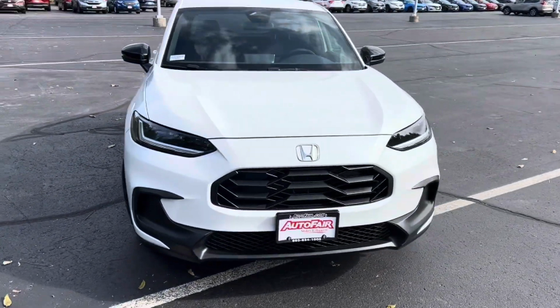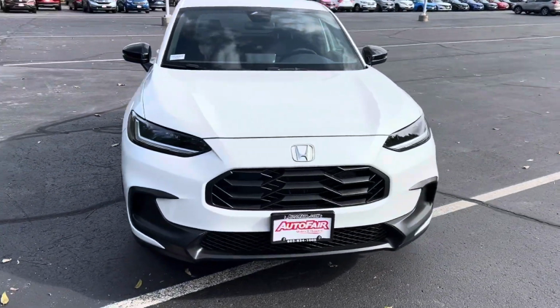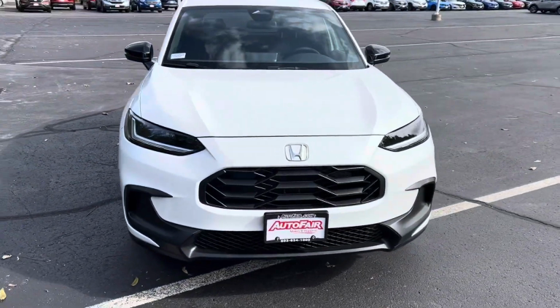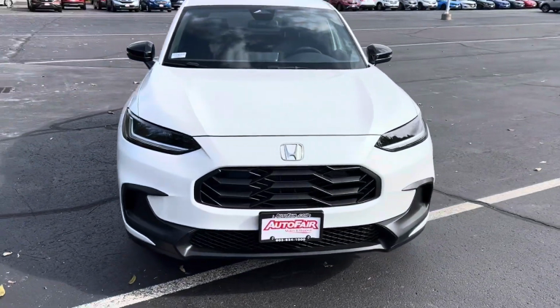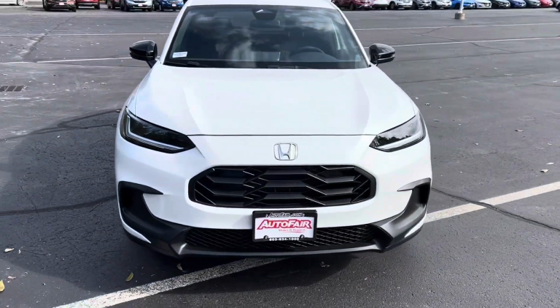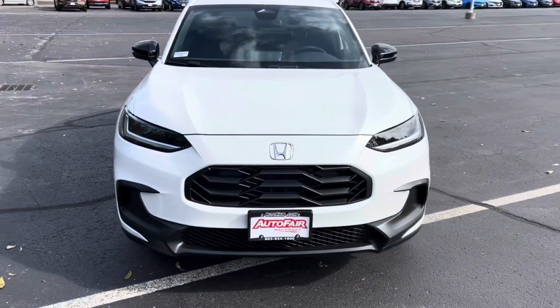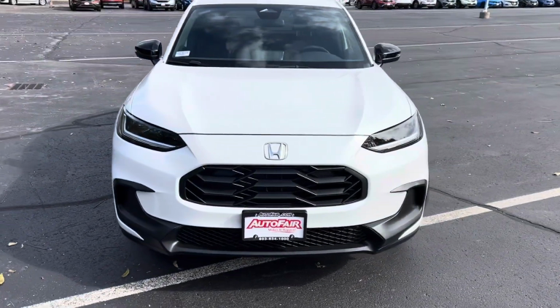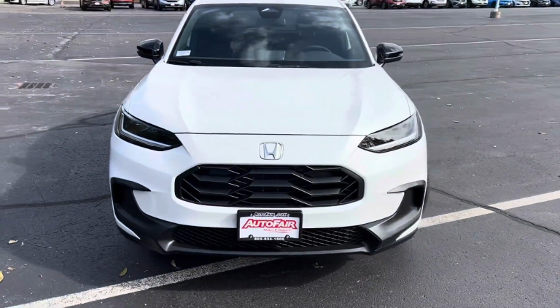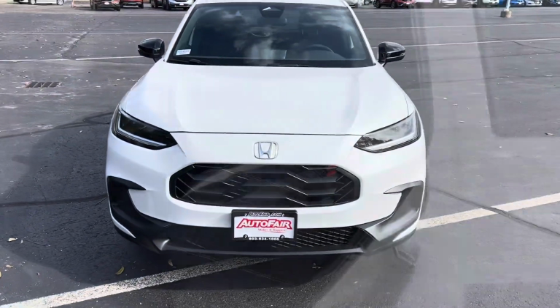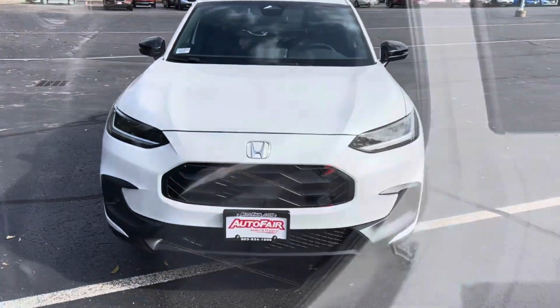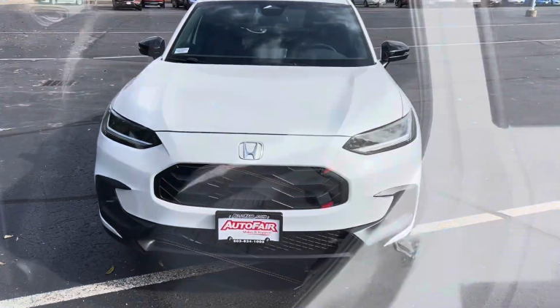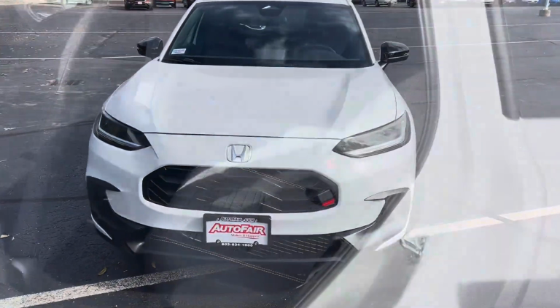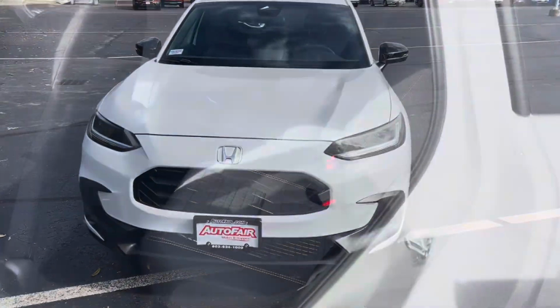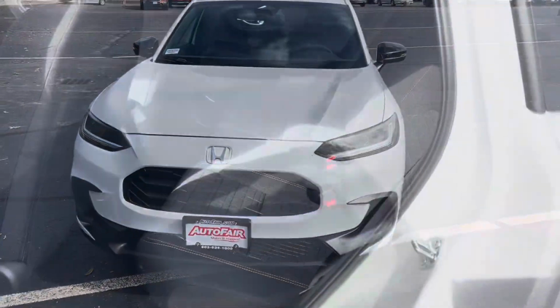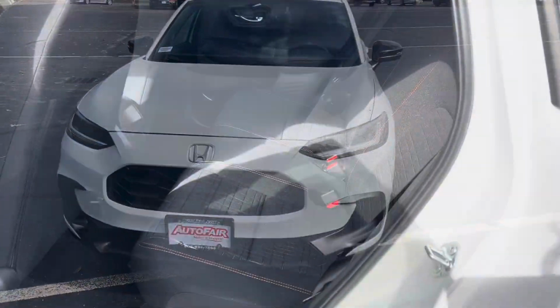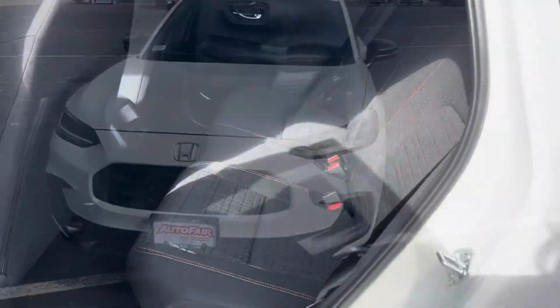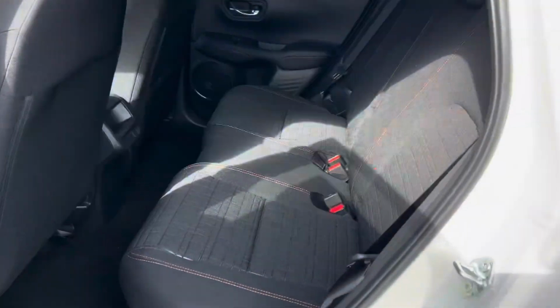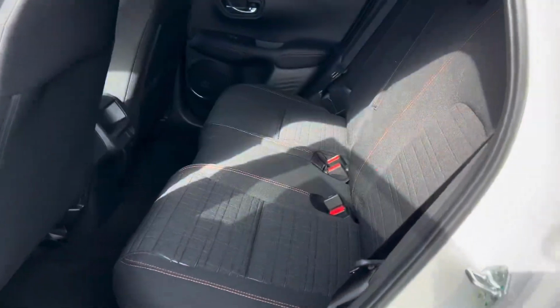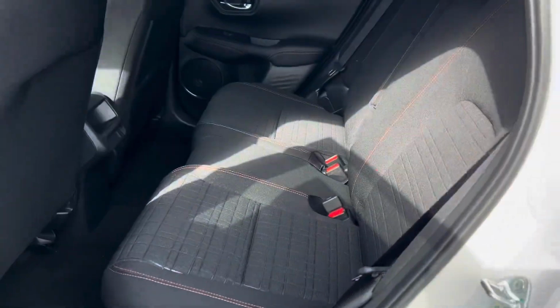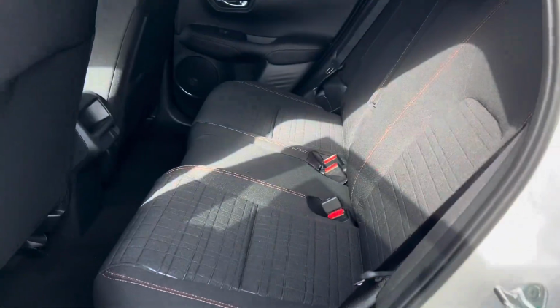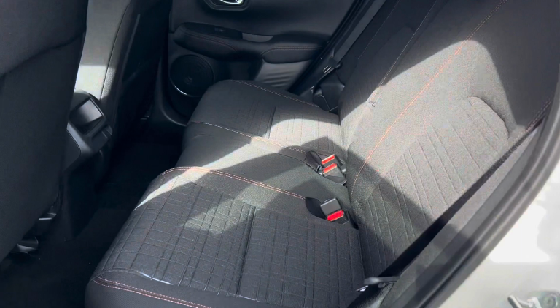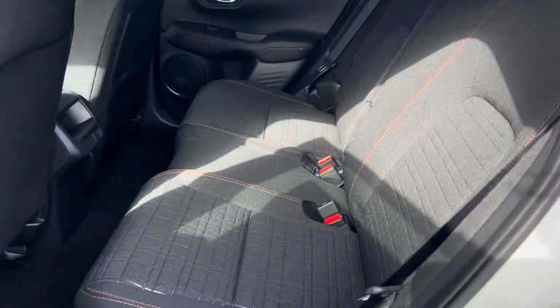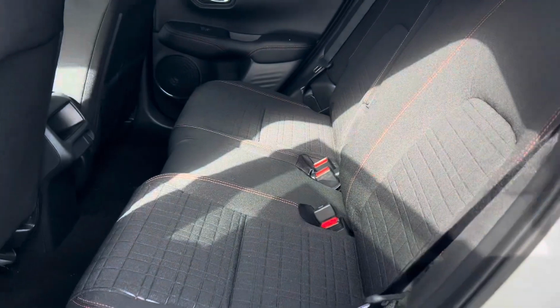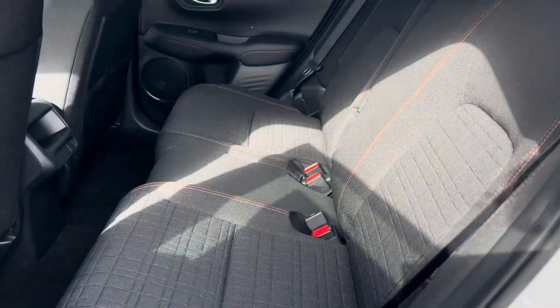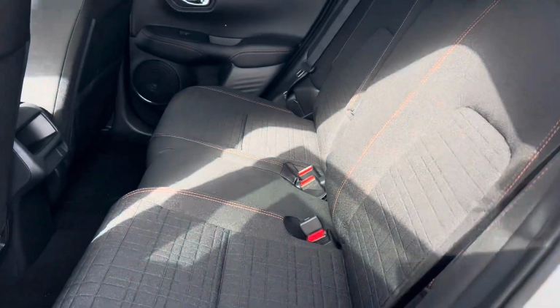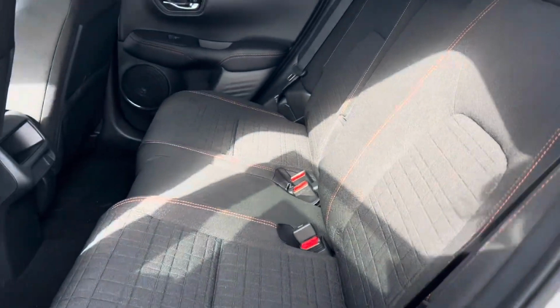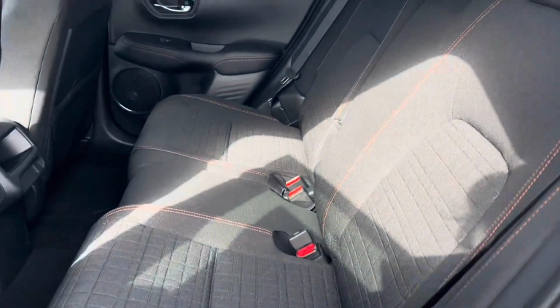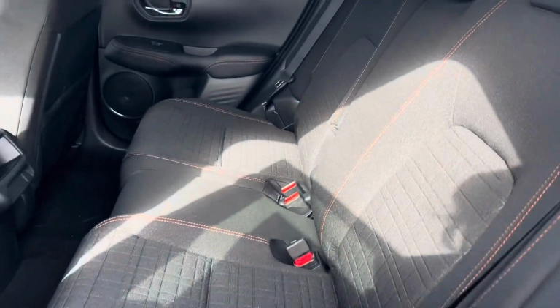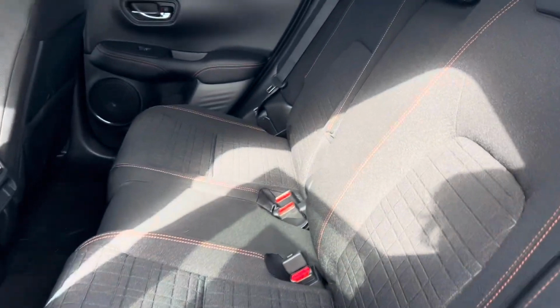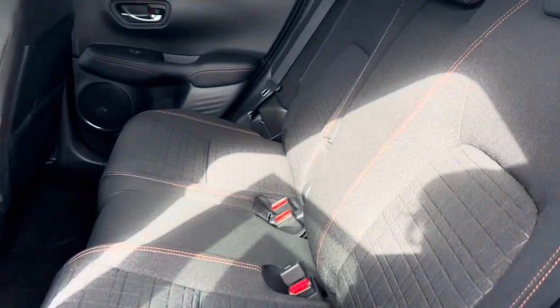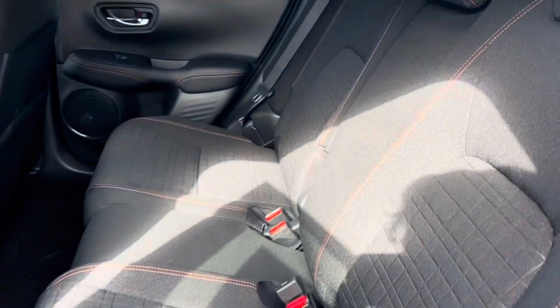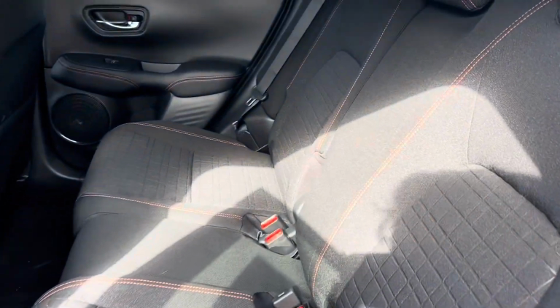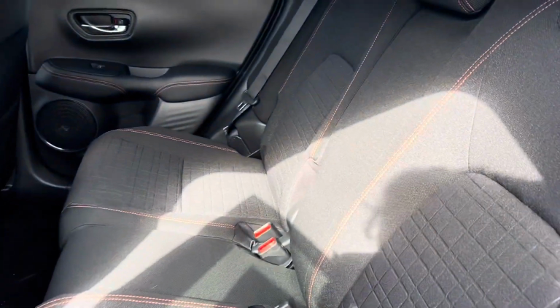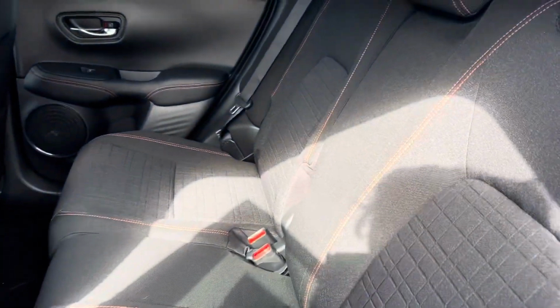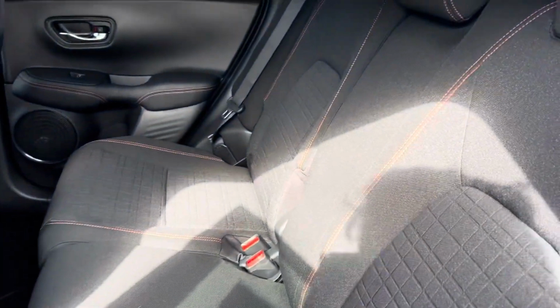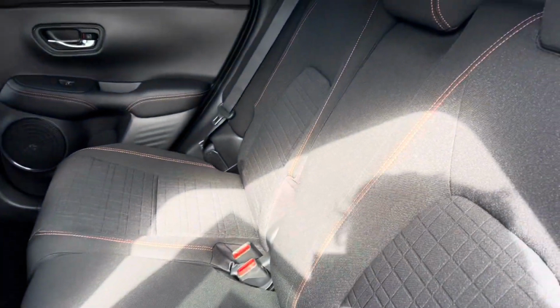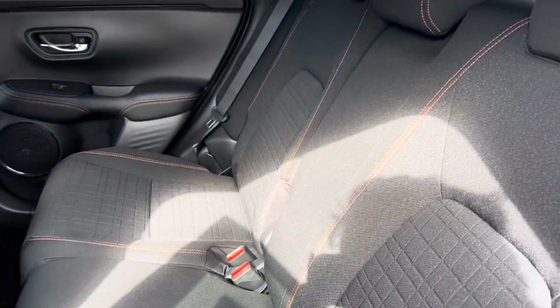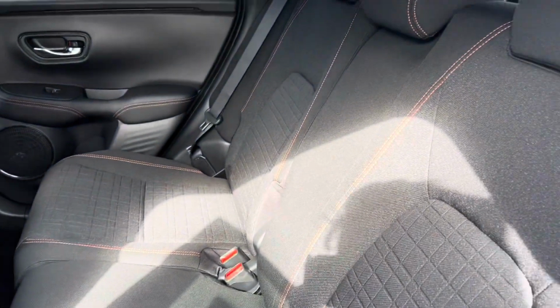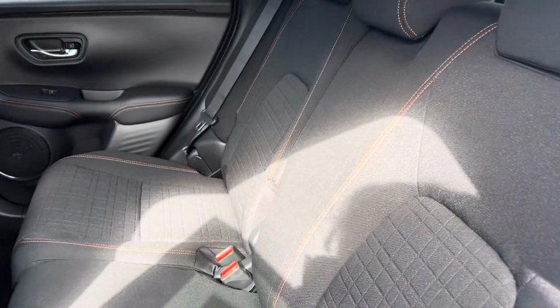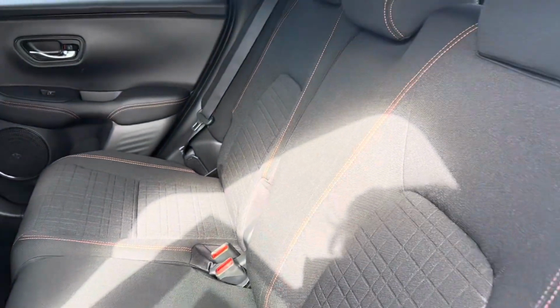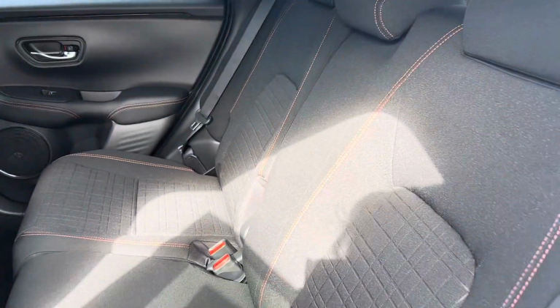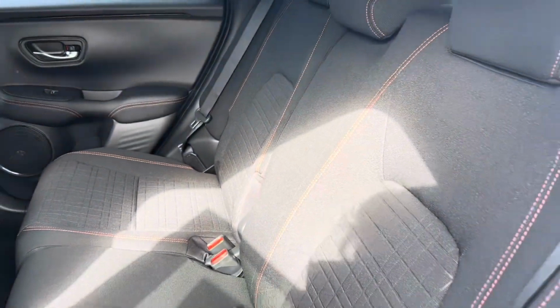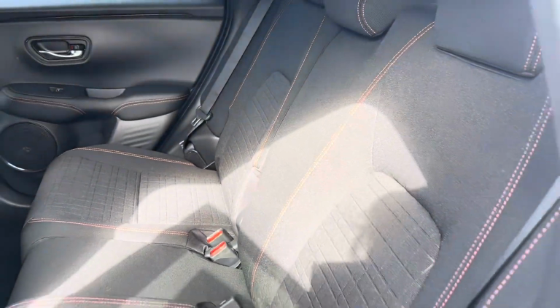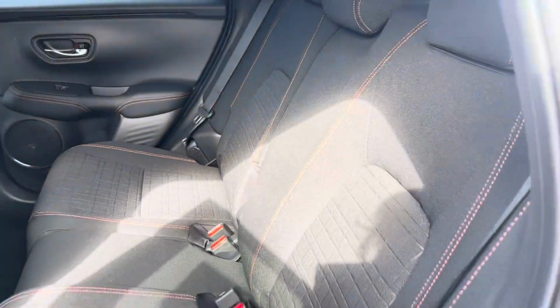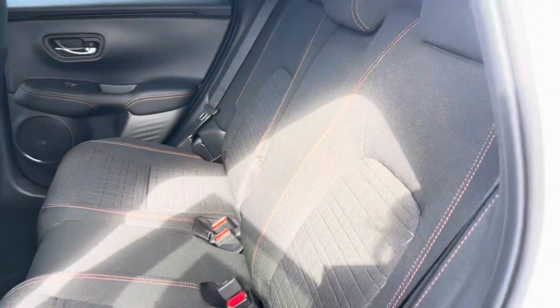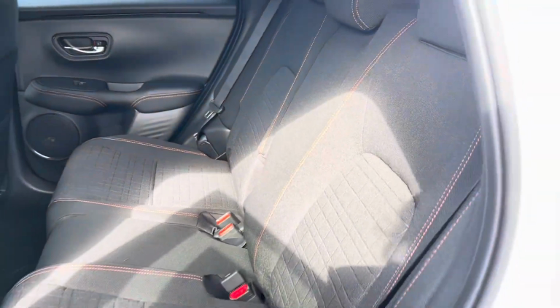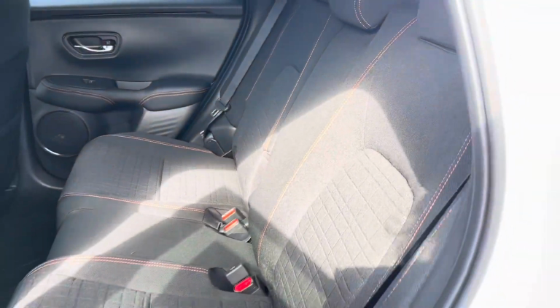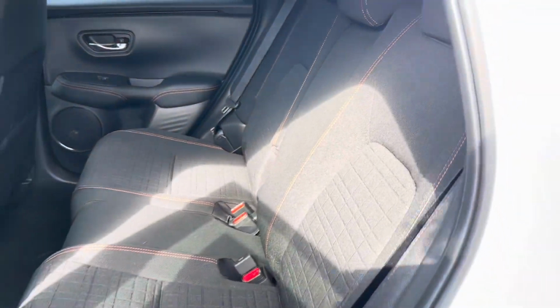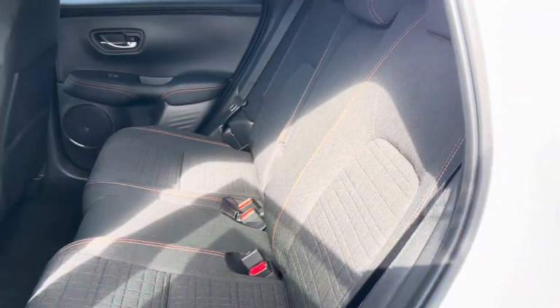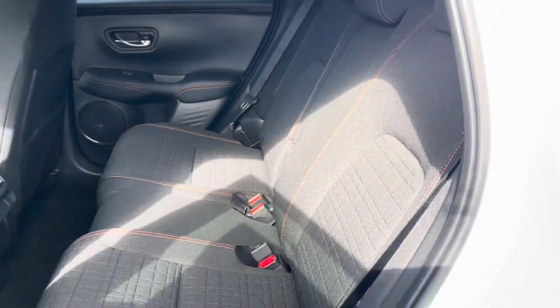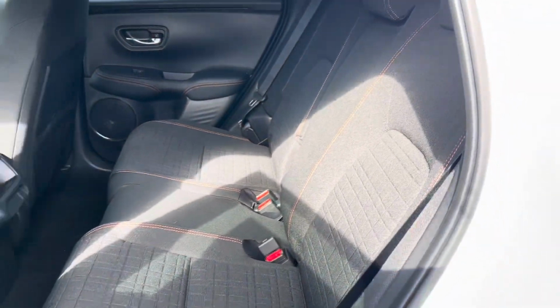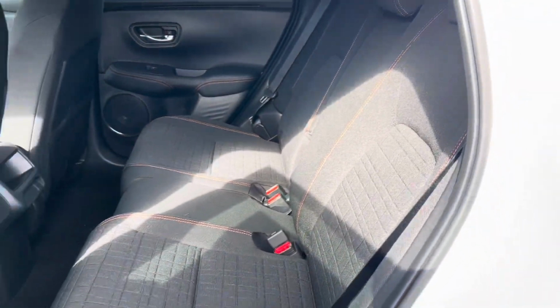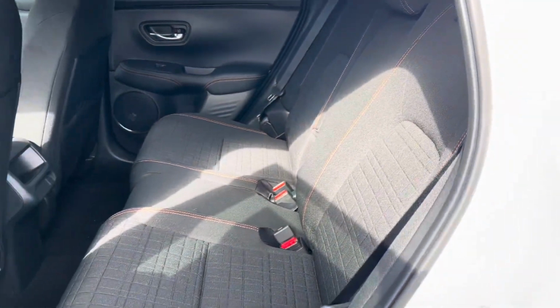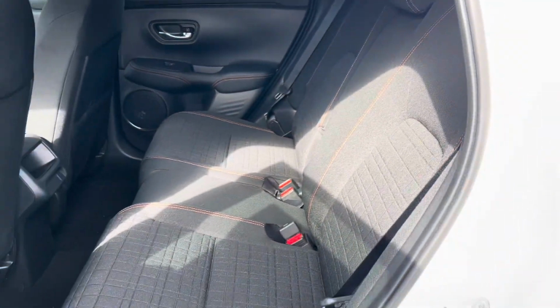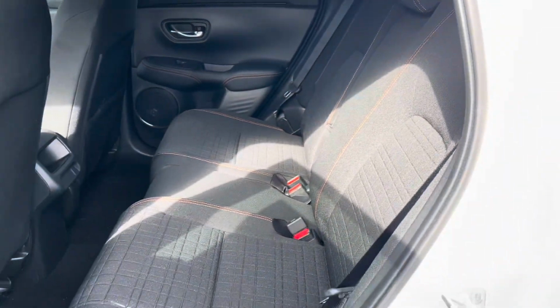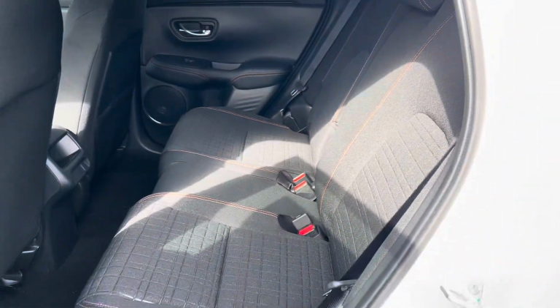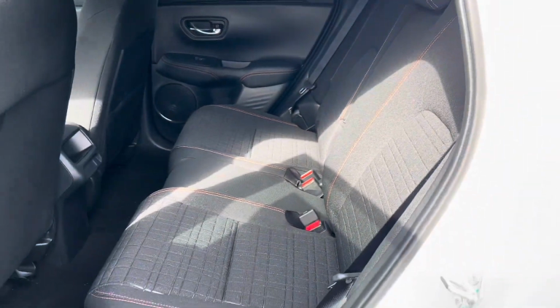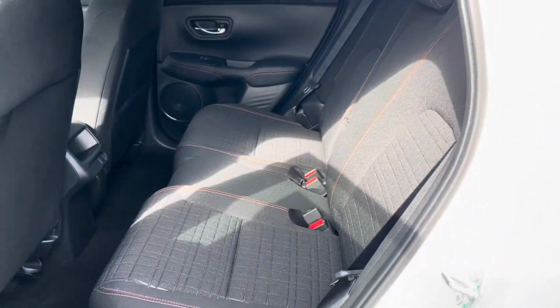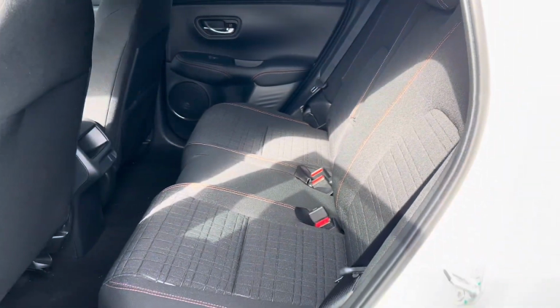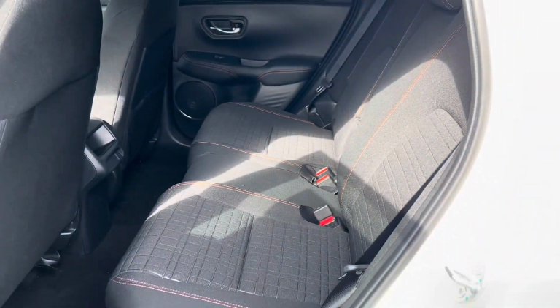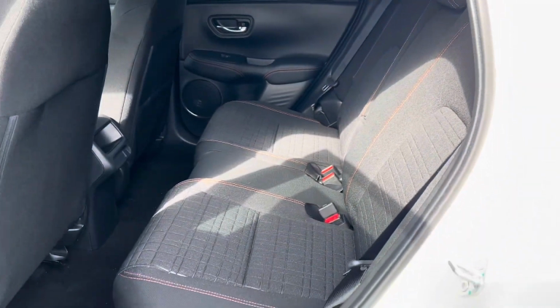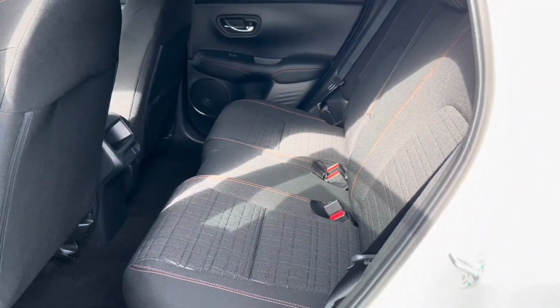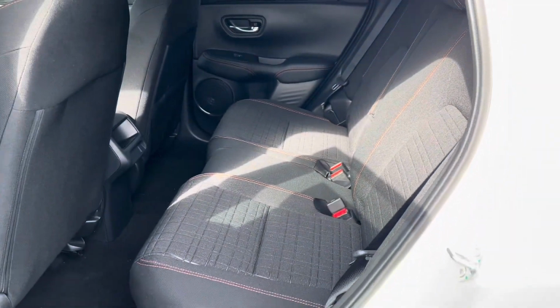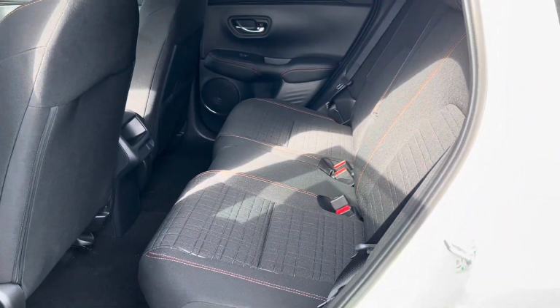Let's take a look at the interior. Here's the back side with the cloth seats with the orange stitching for the Sport Edition.